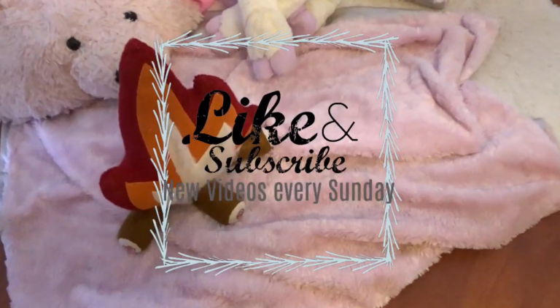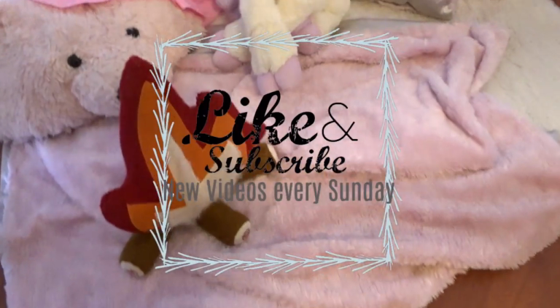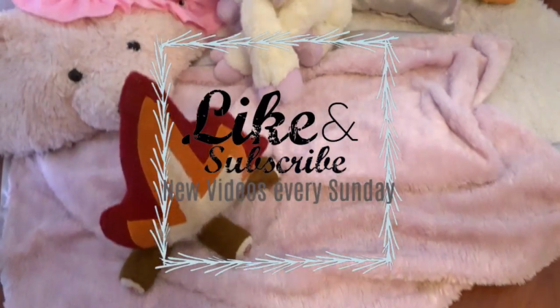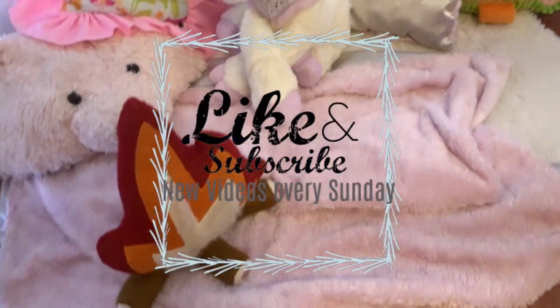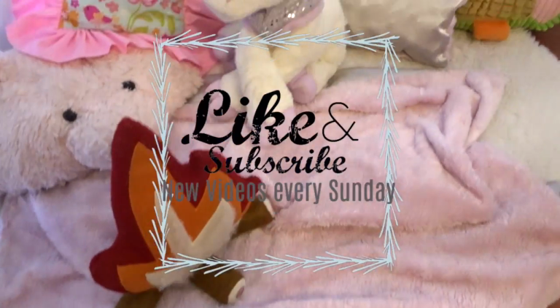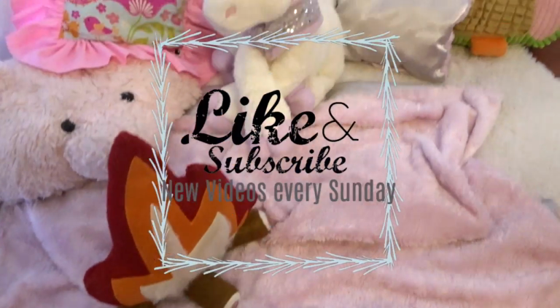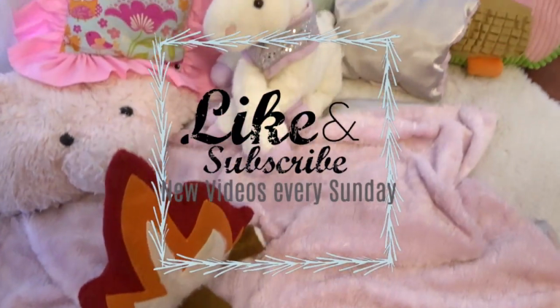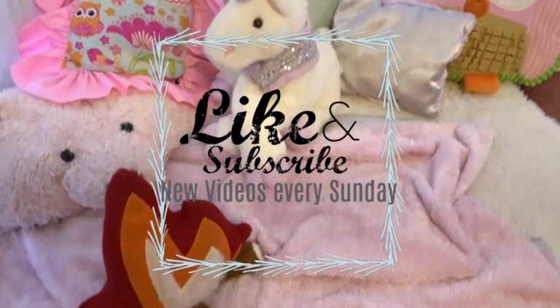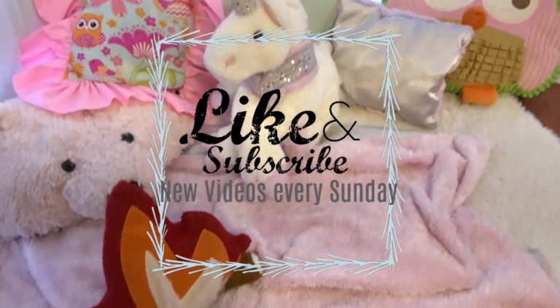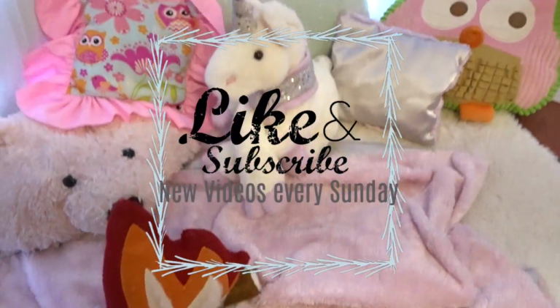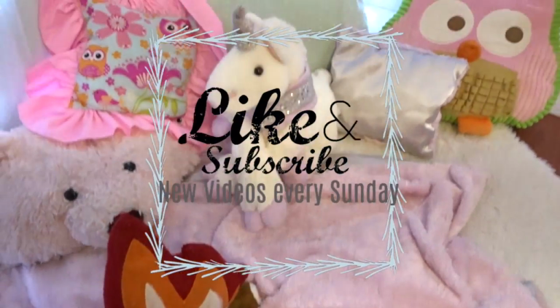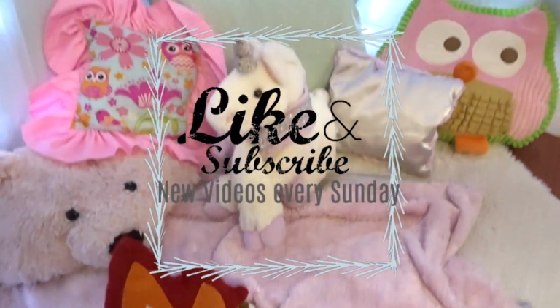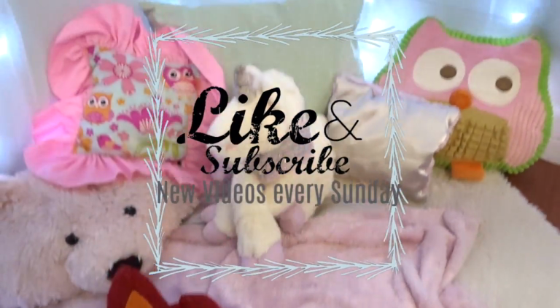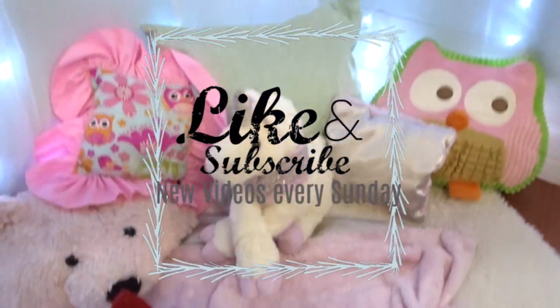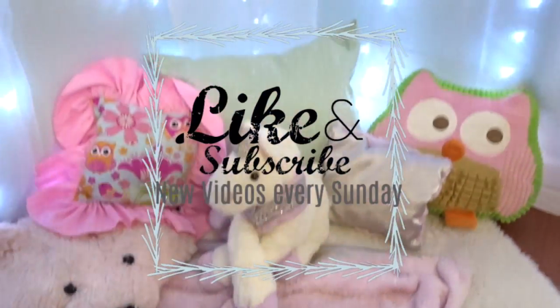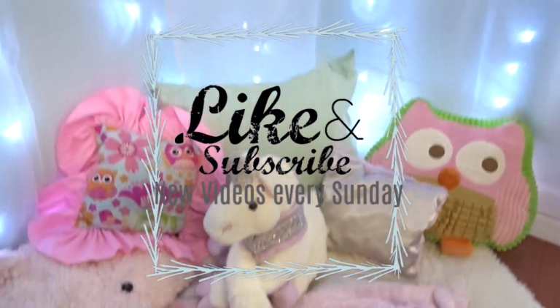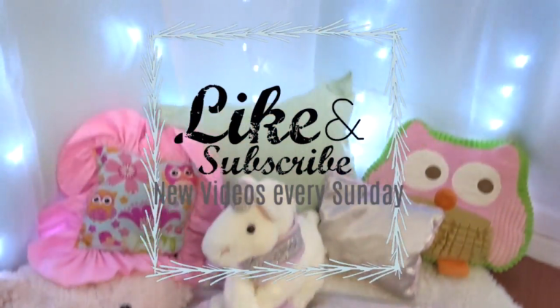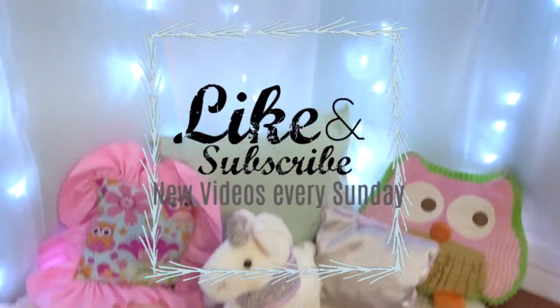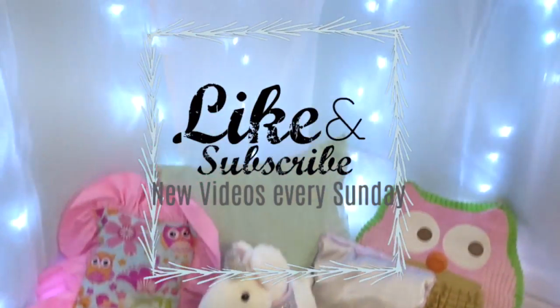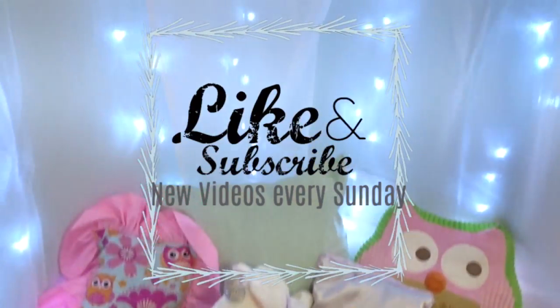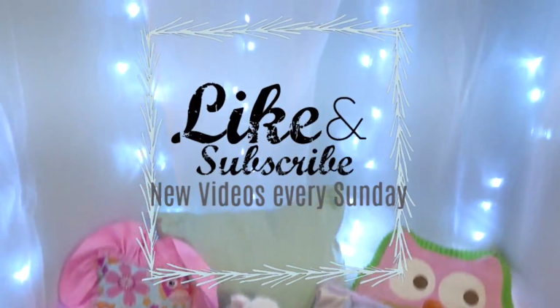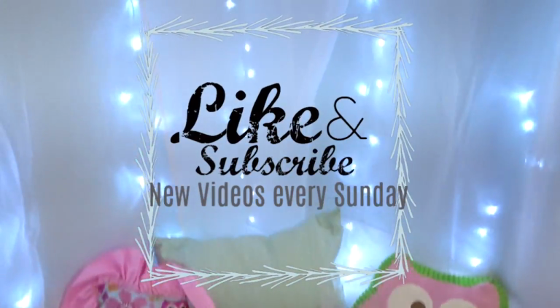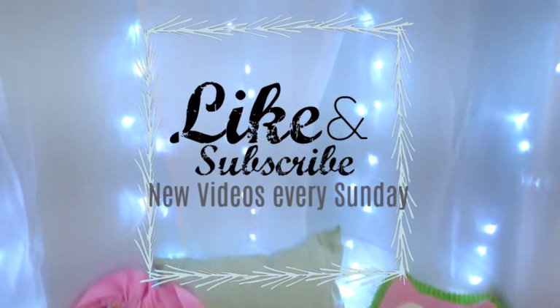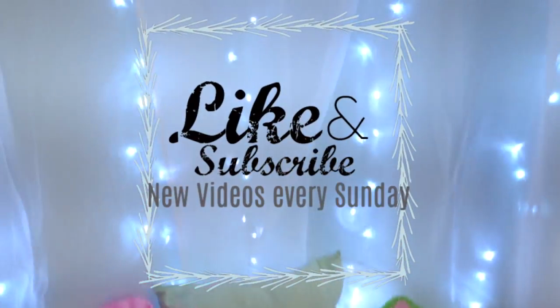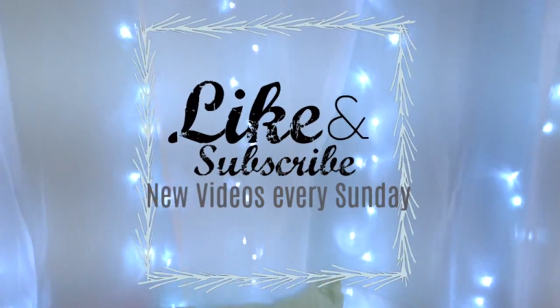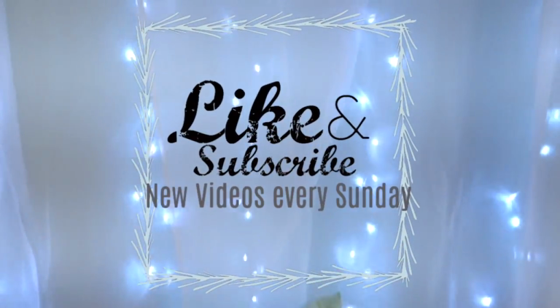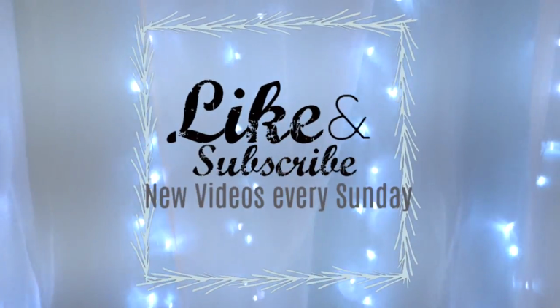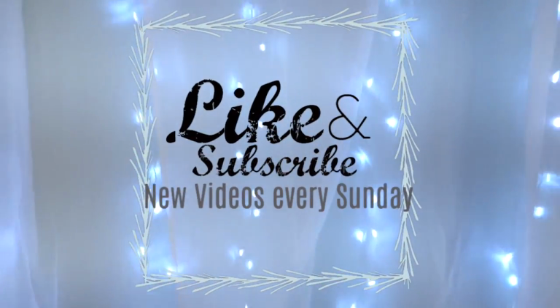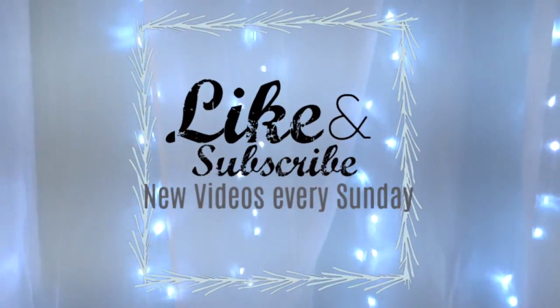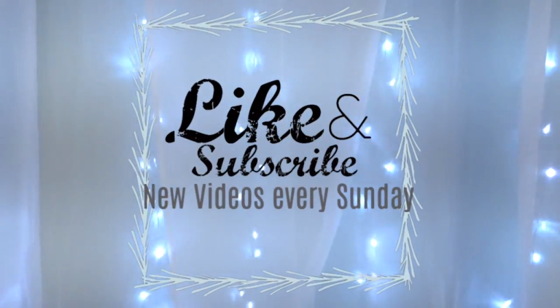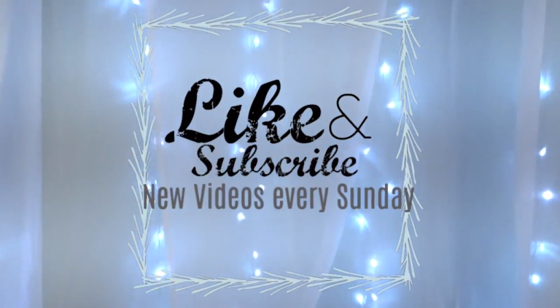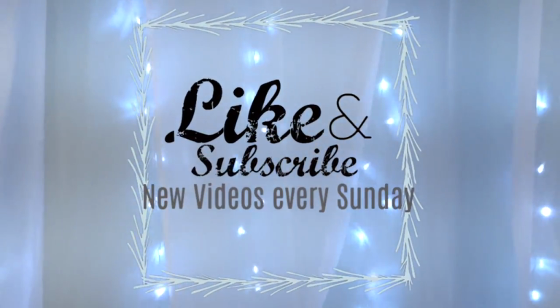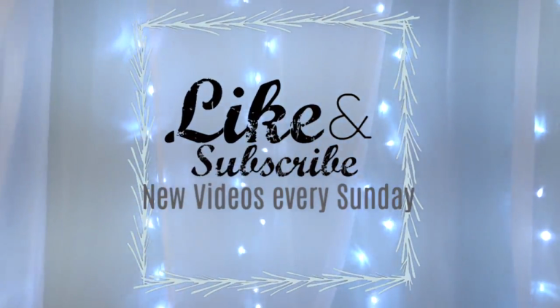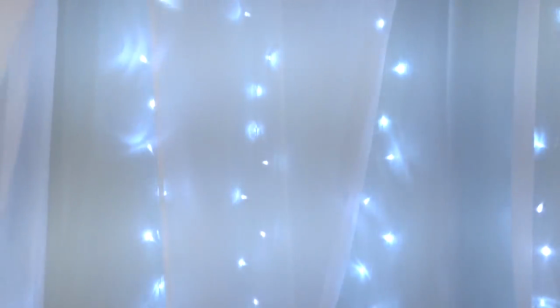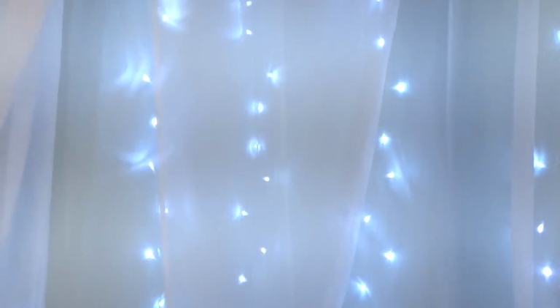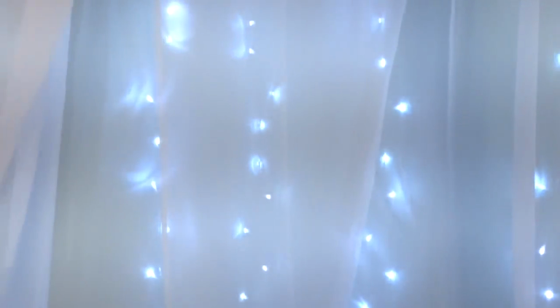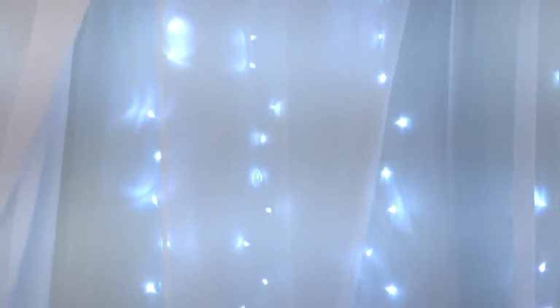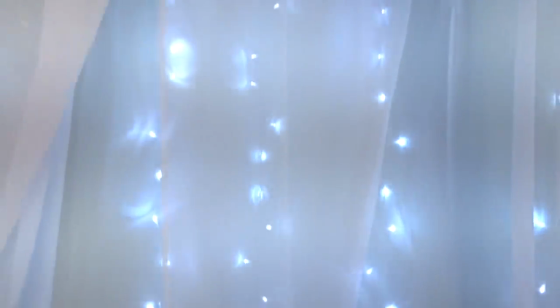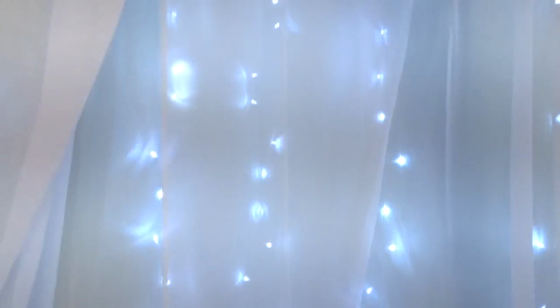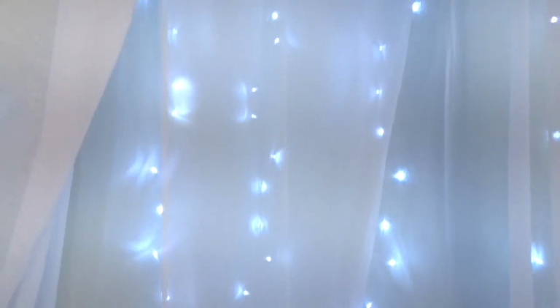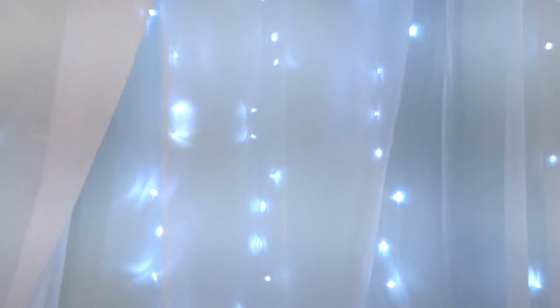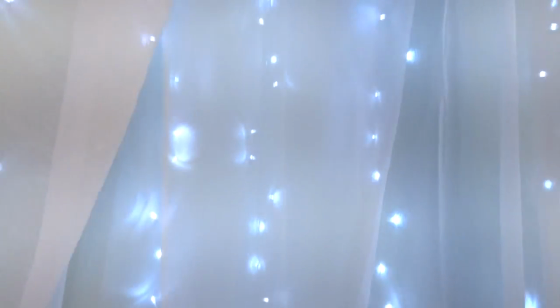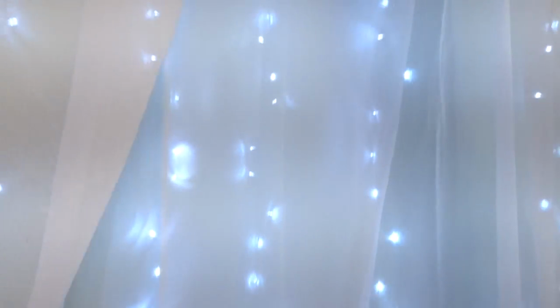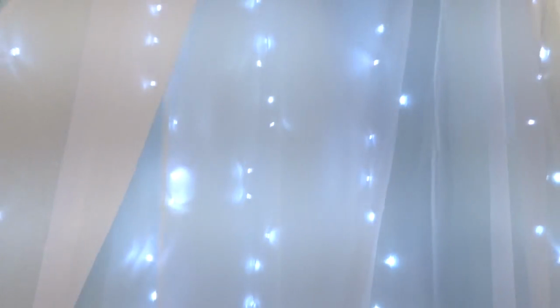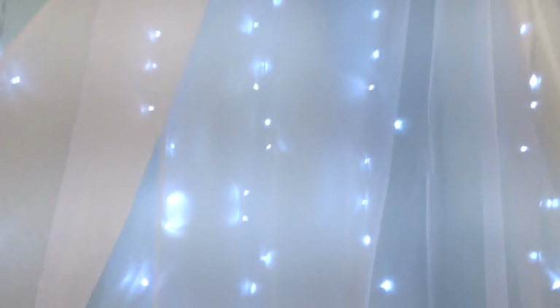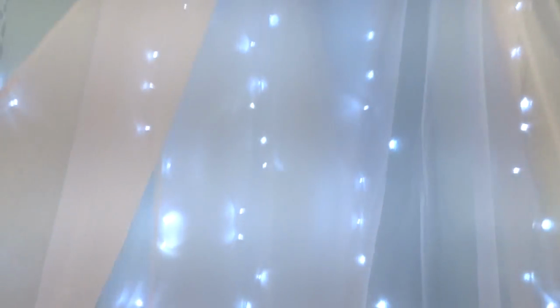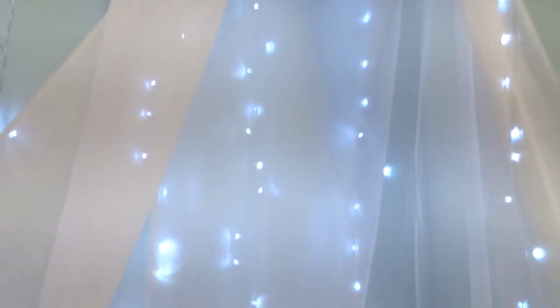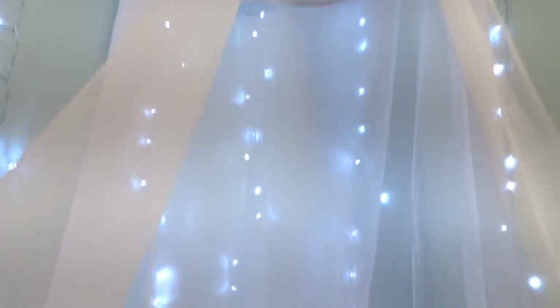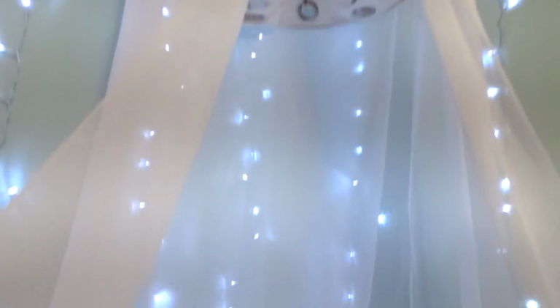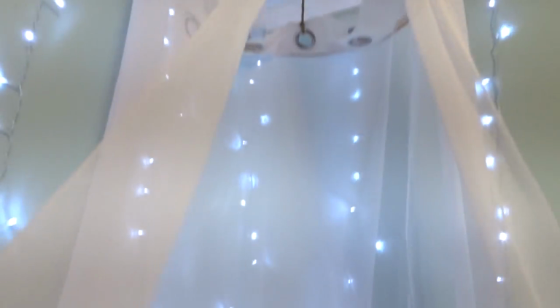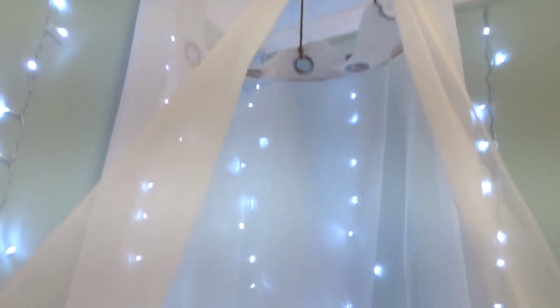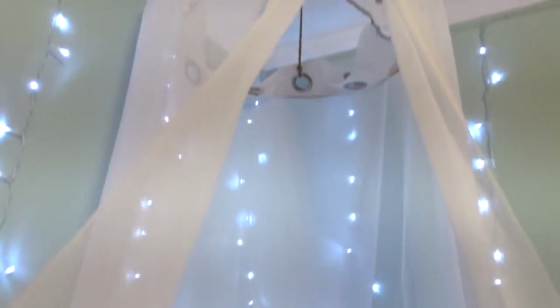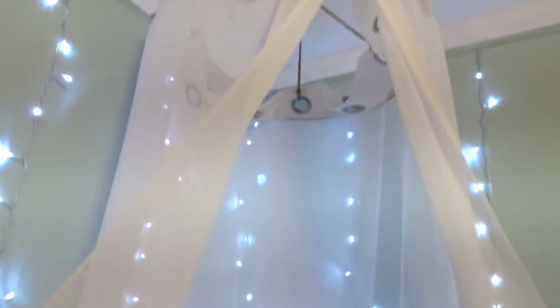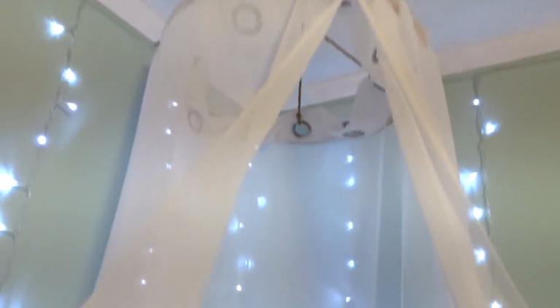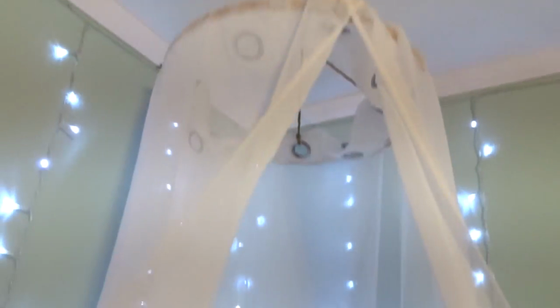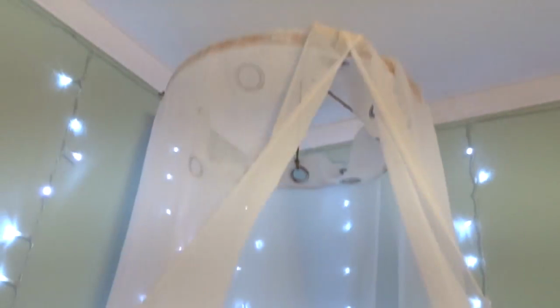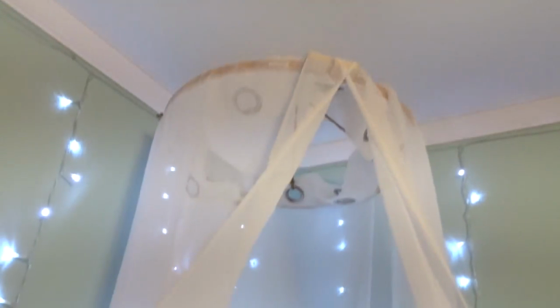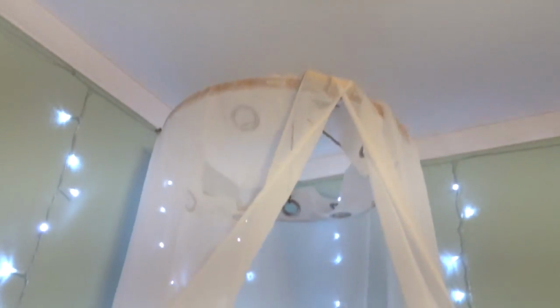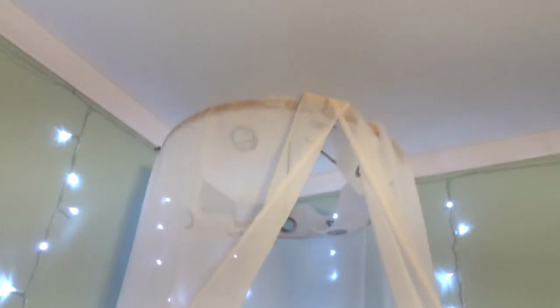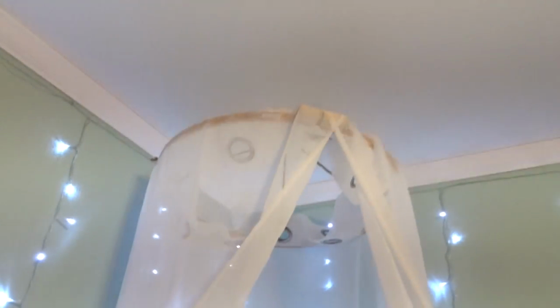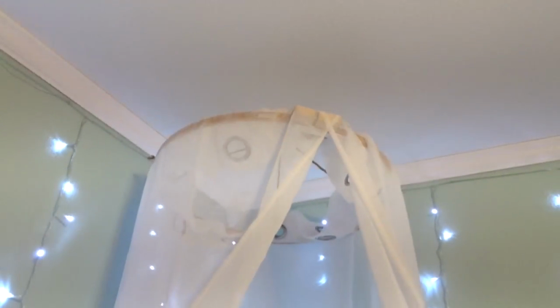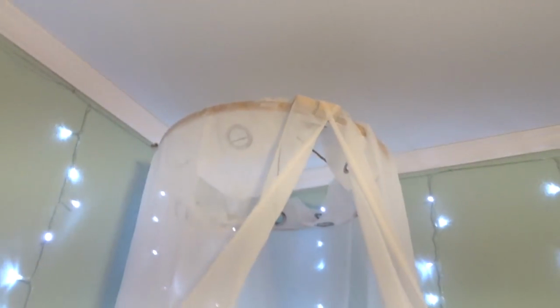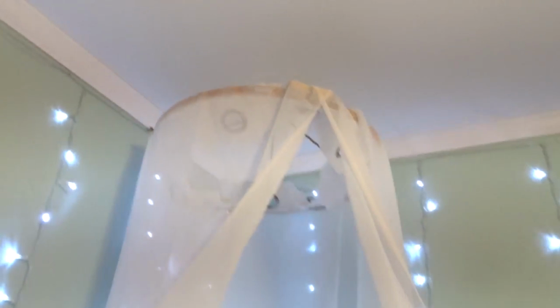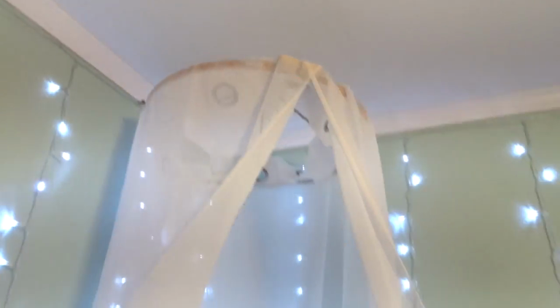If you would like to see more no-sew DIY projects, just give this a thumbs up to let me know. Thank you all so much for watching — I hope you enjoyed!